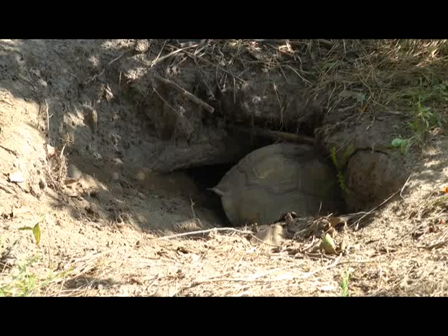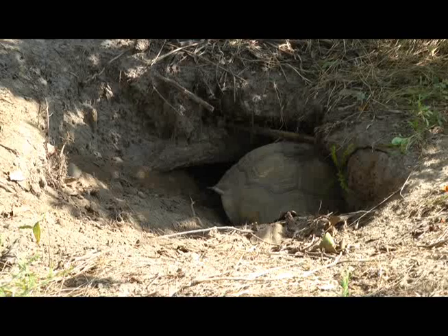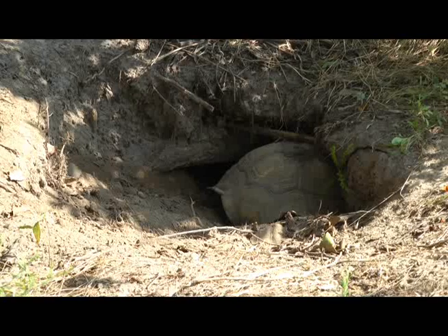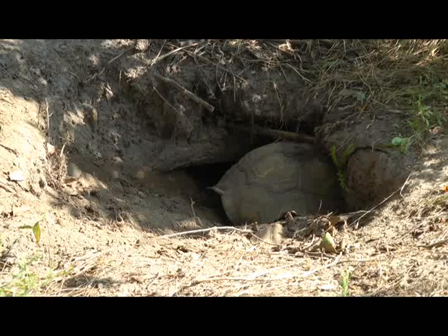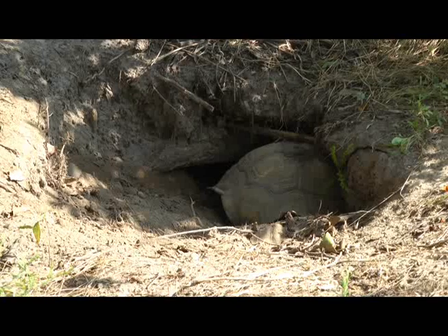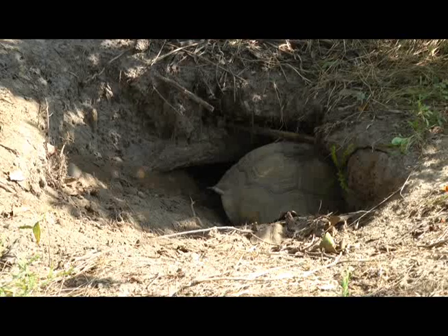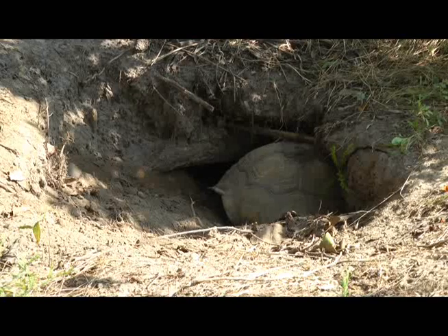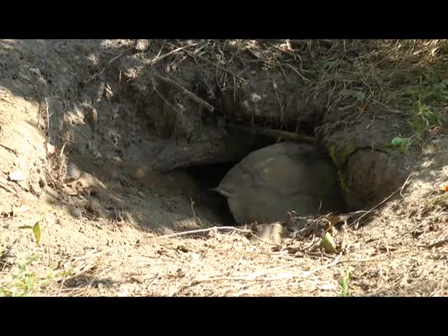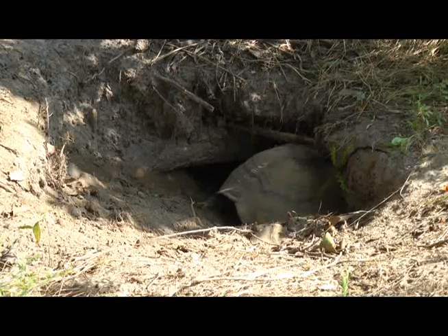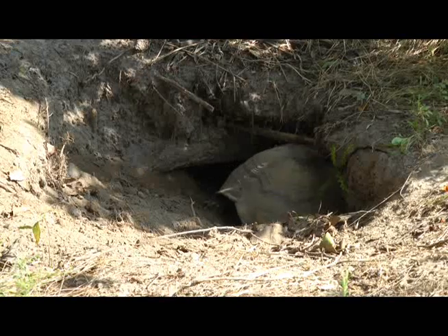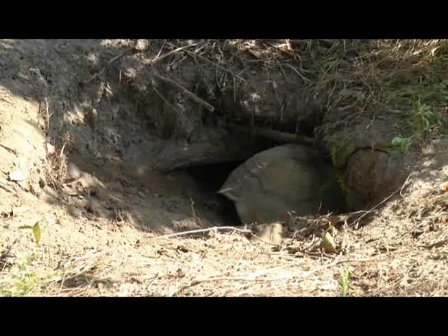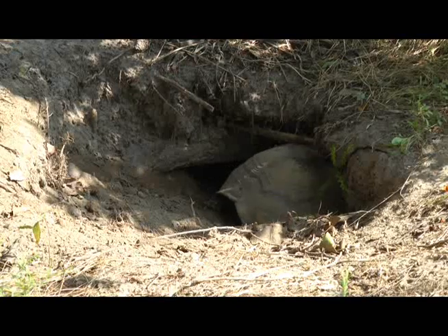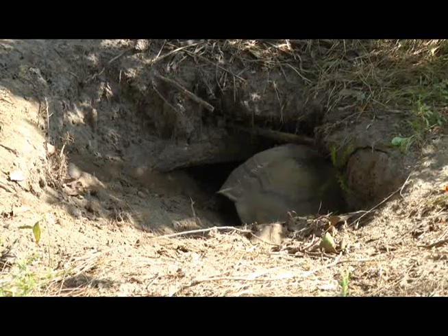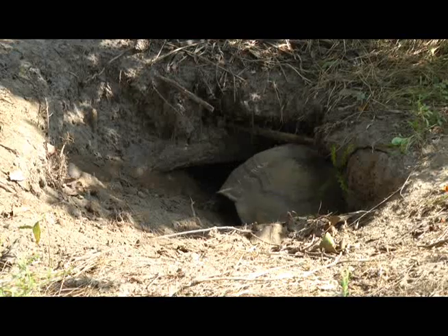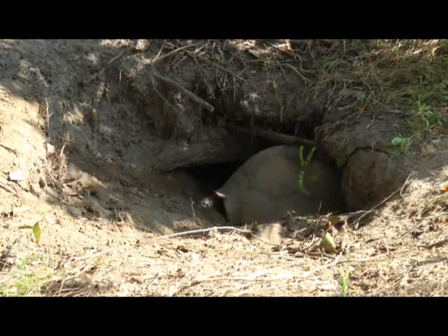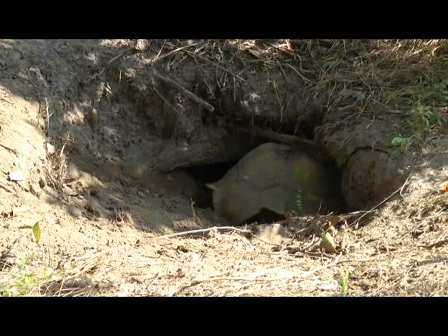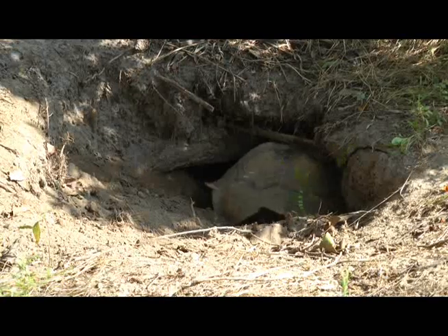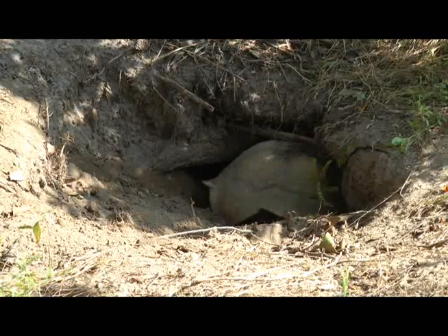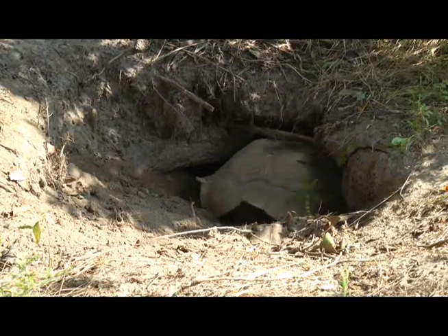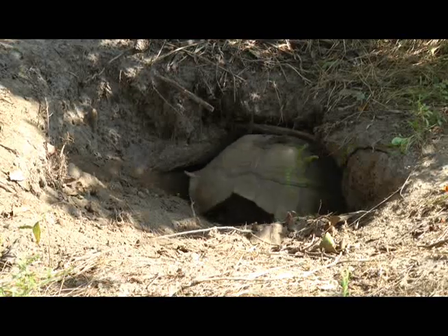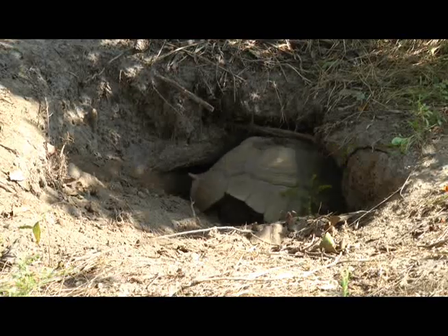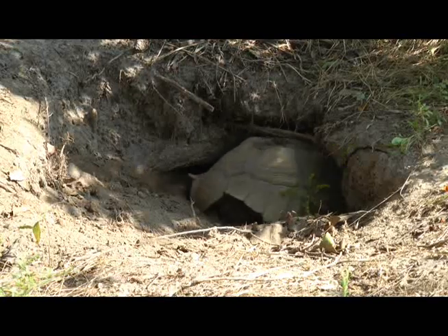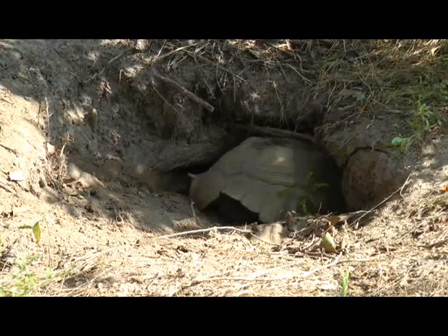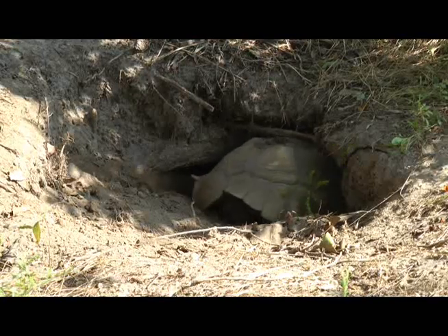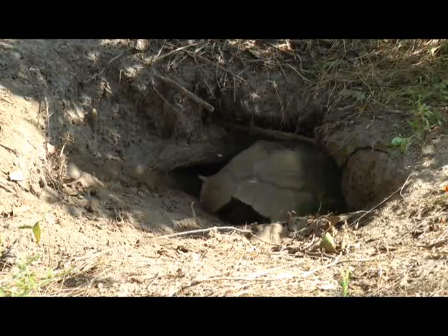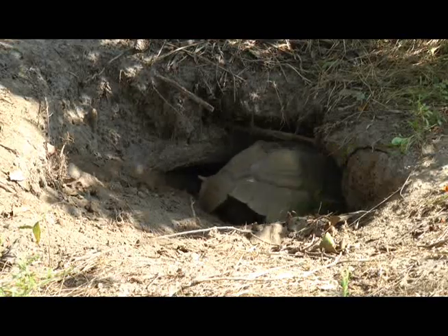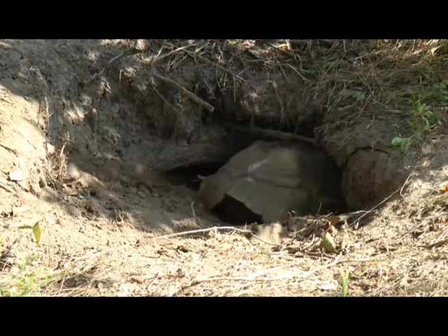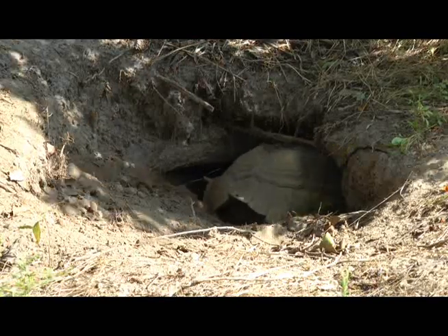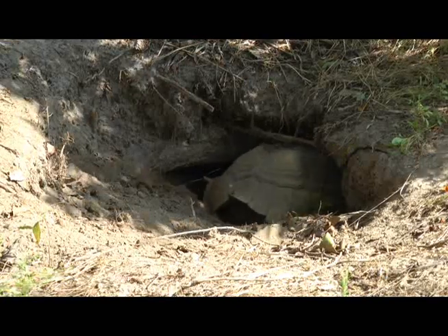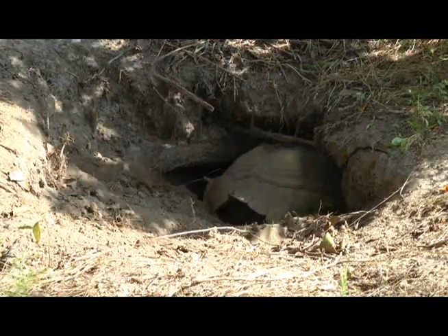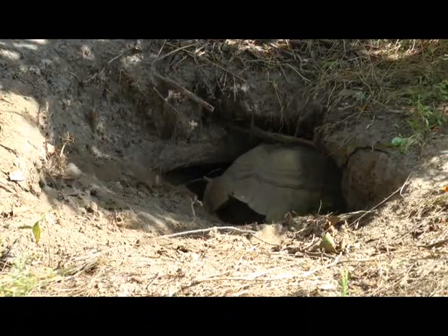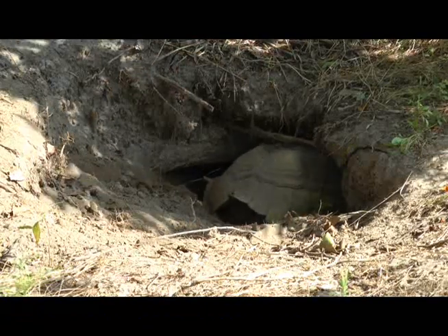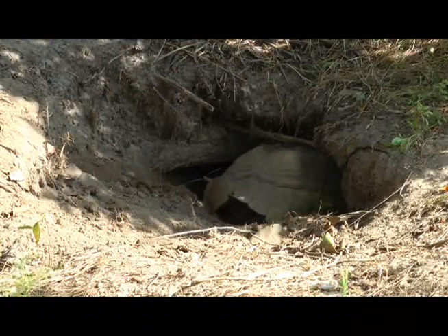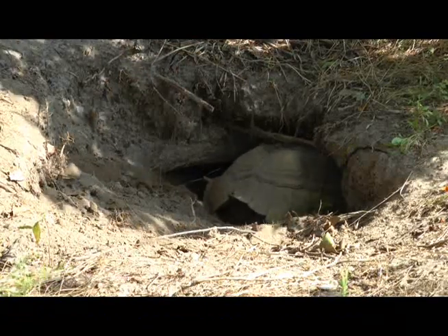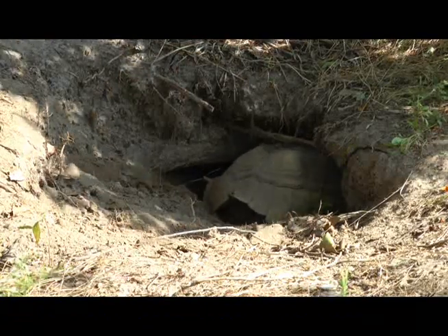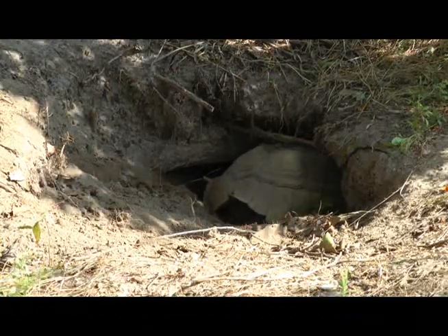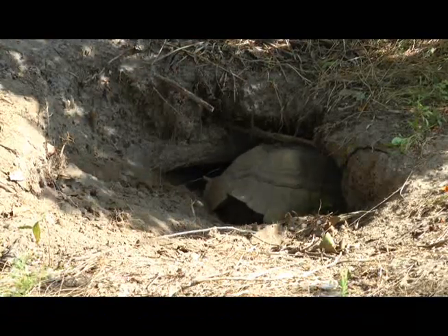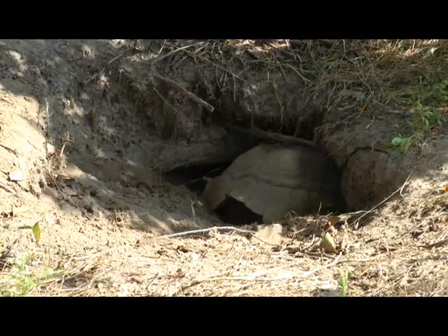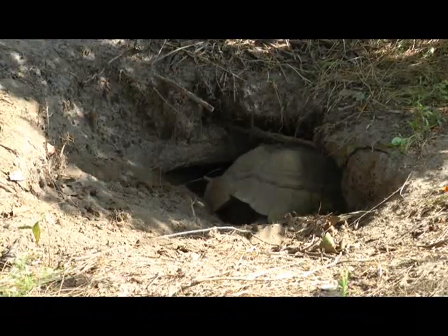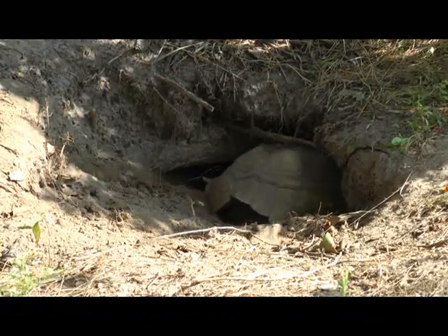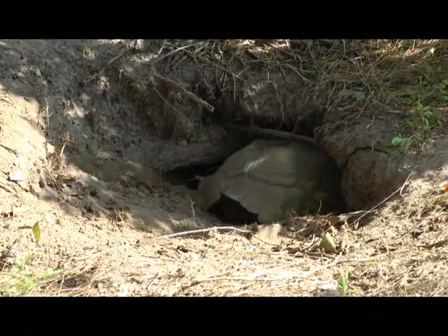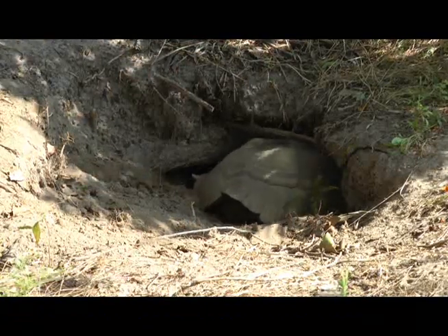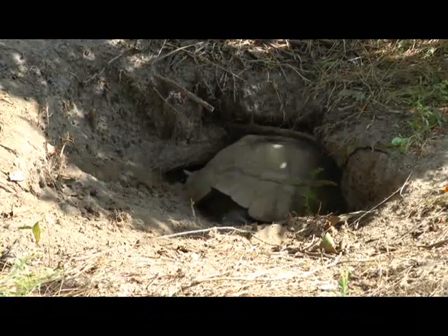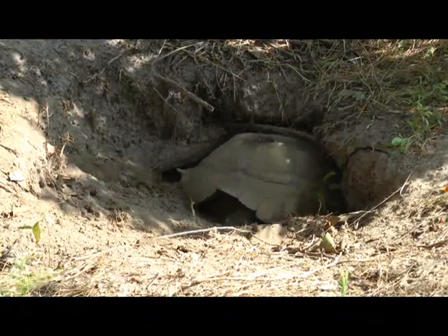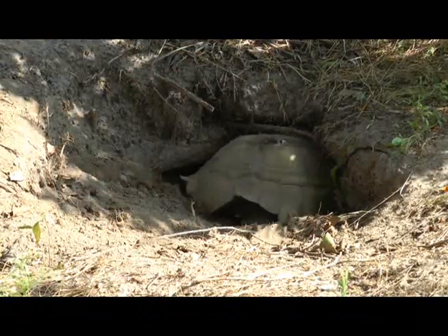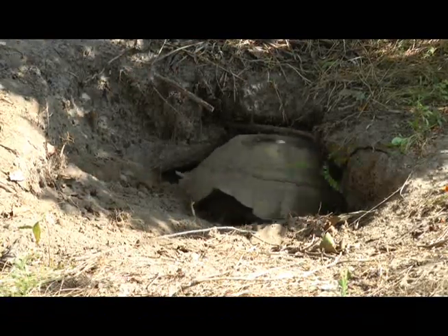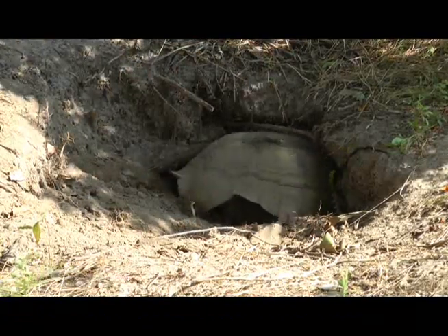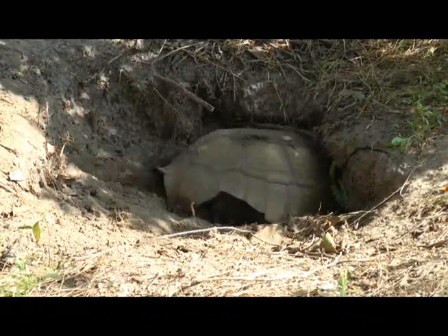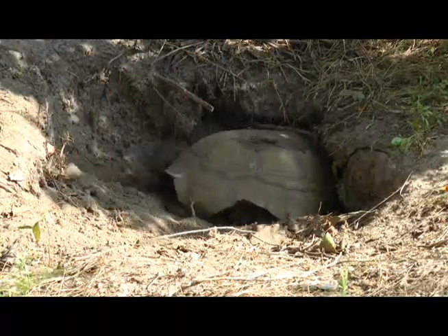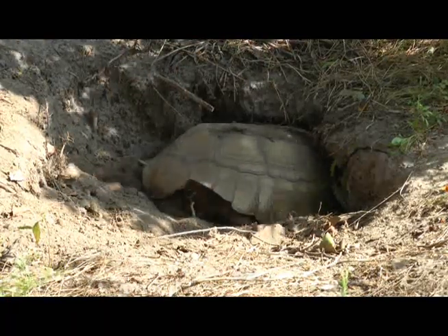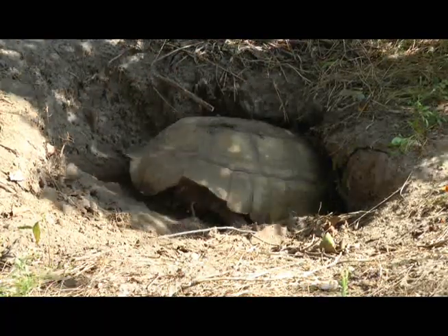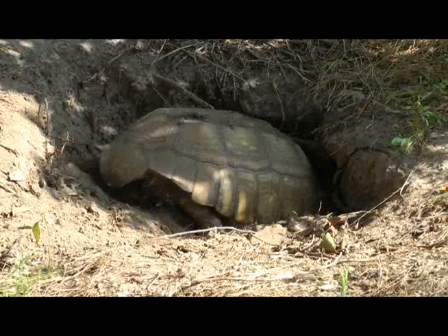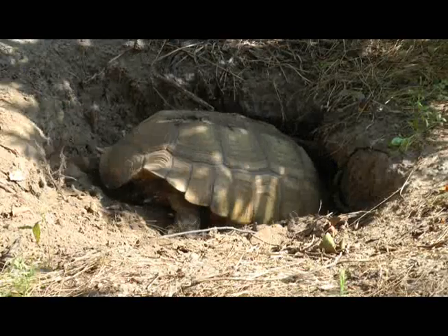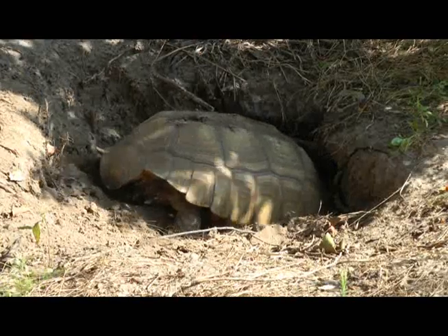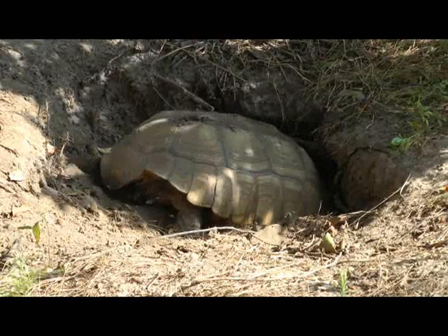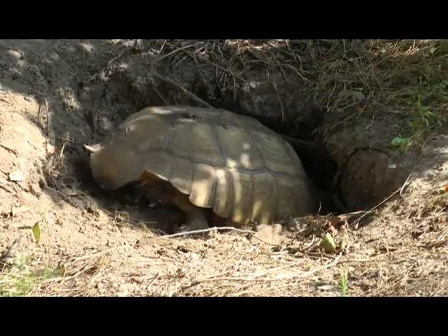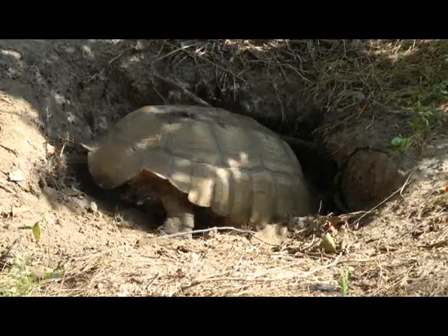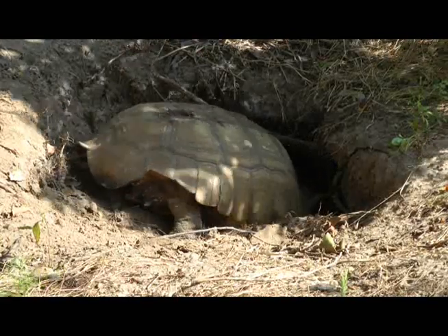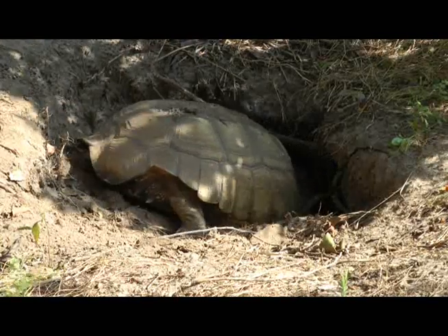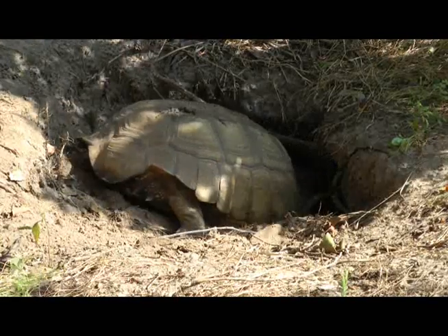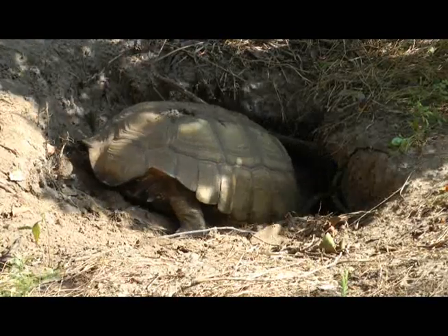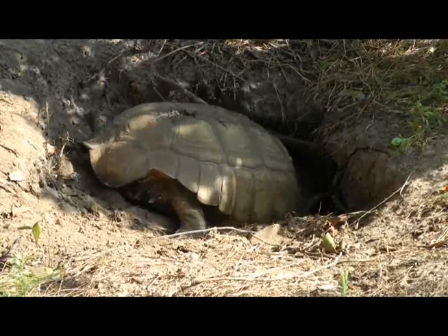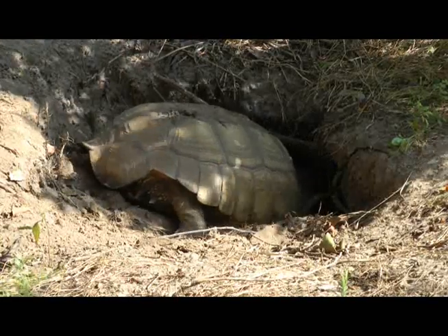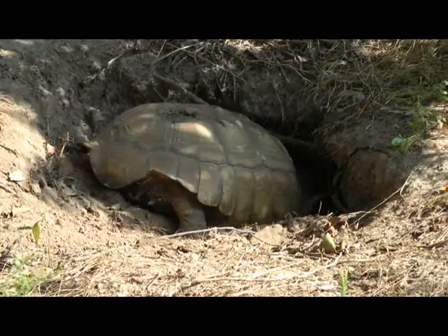This is a time-lapse video of our 13-year-old, approximately 50-pound female sulcata tortoise, Claudine.